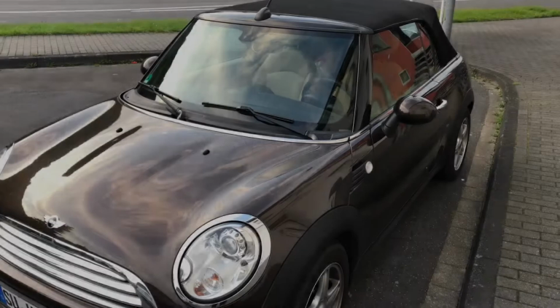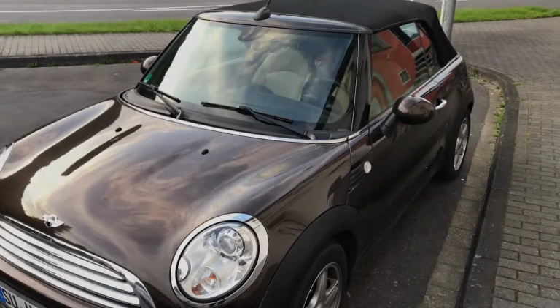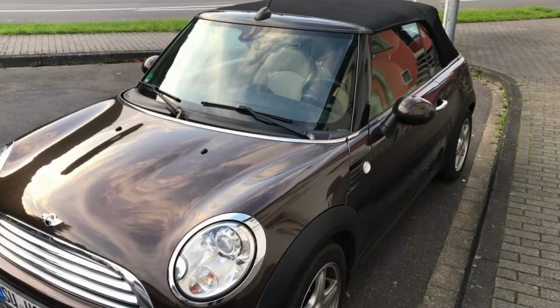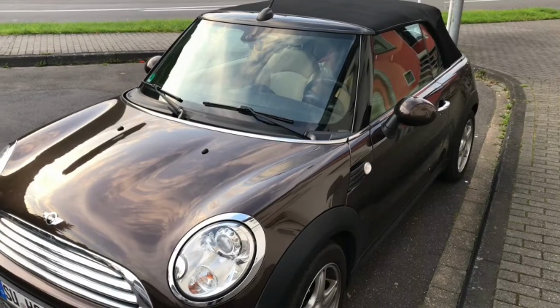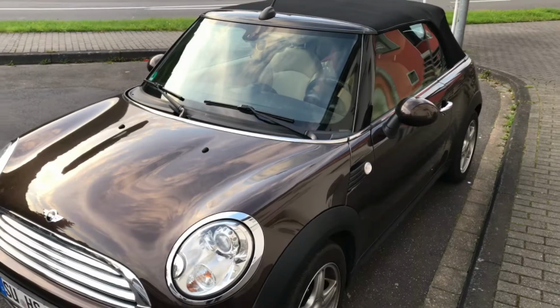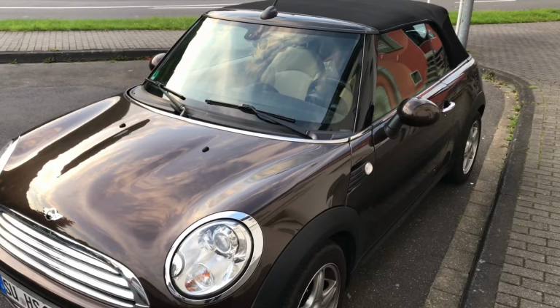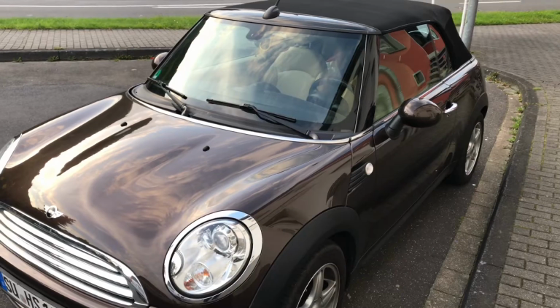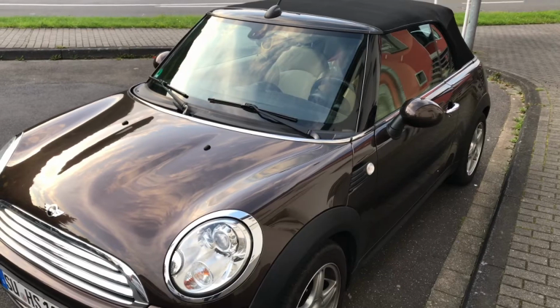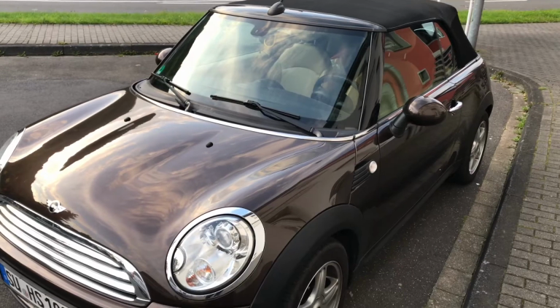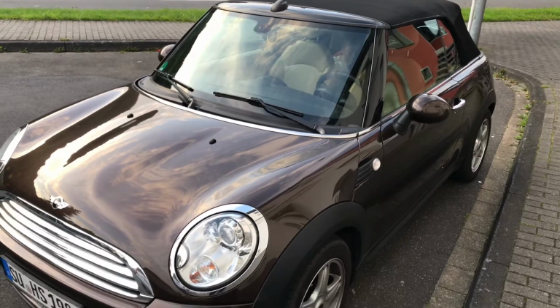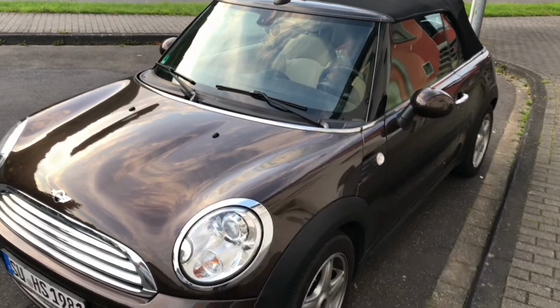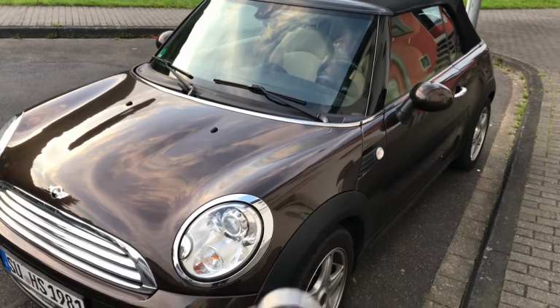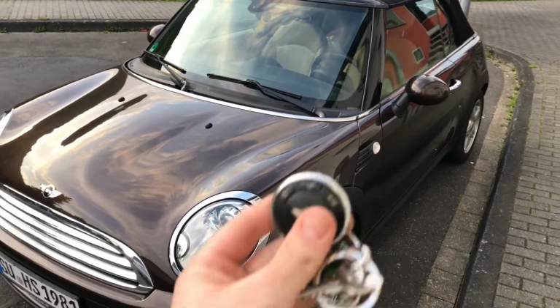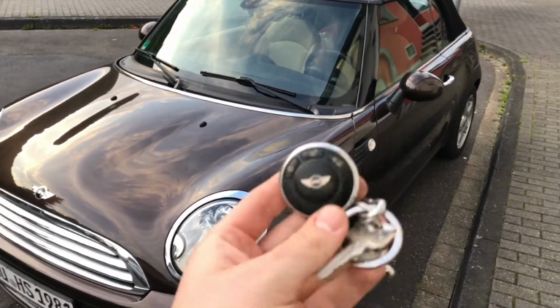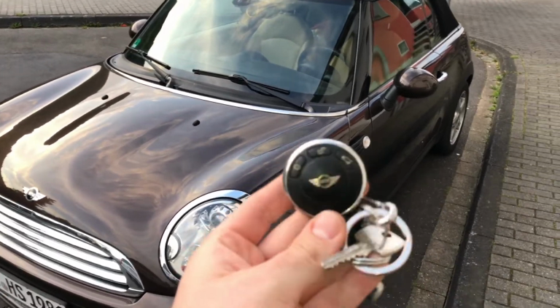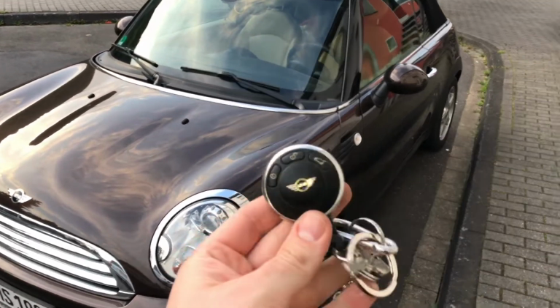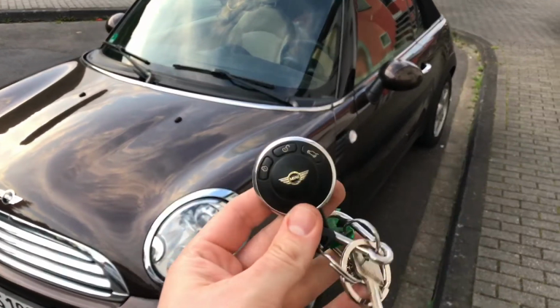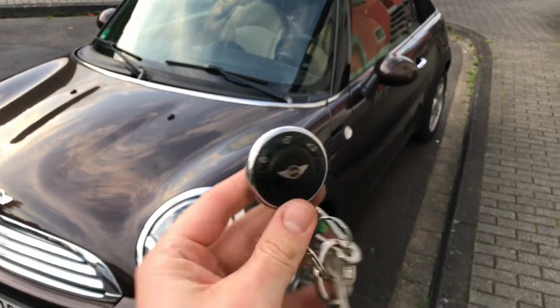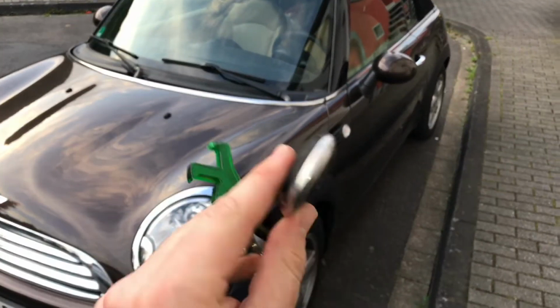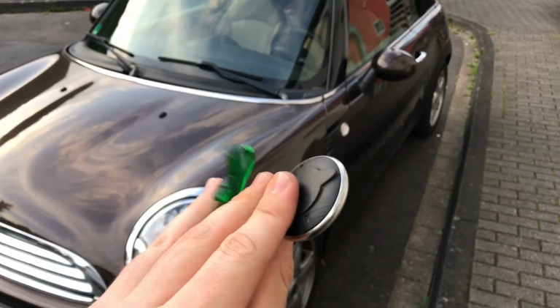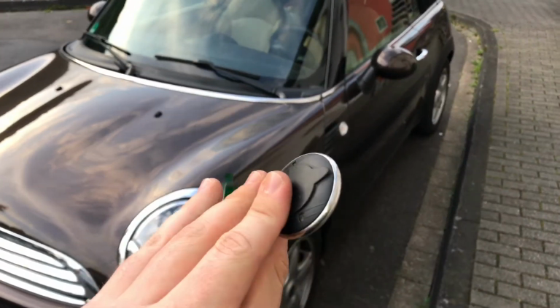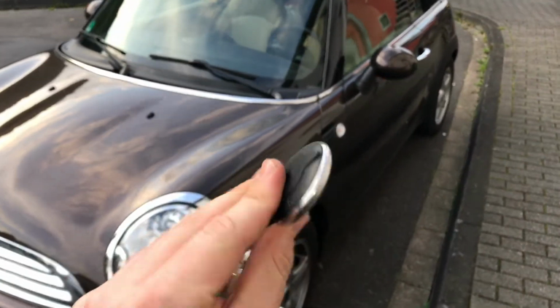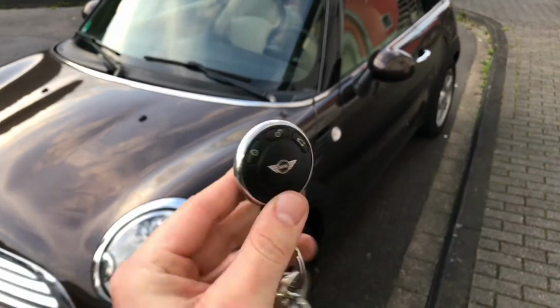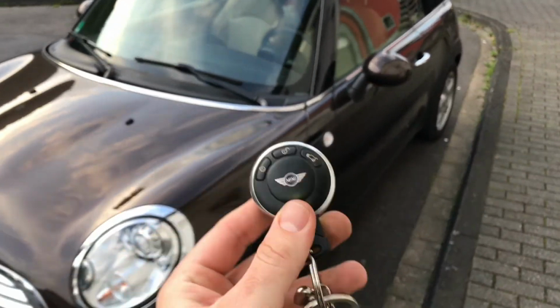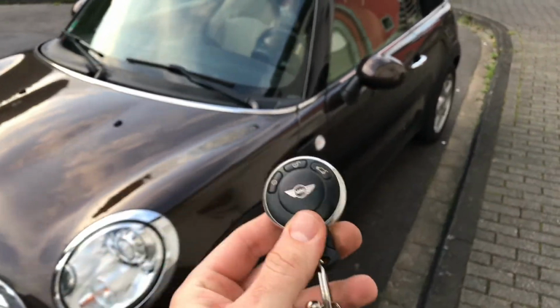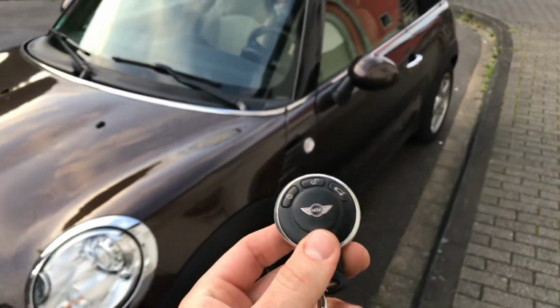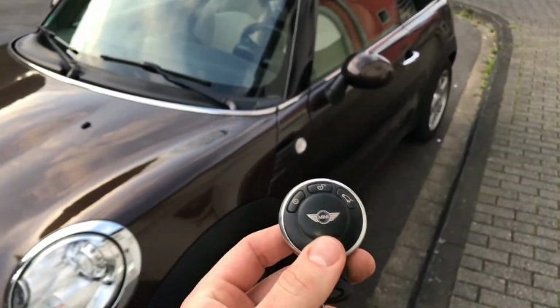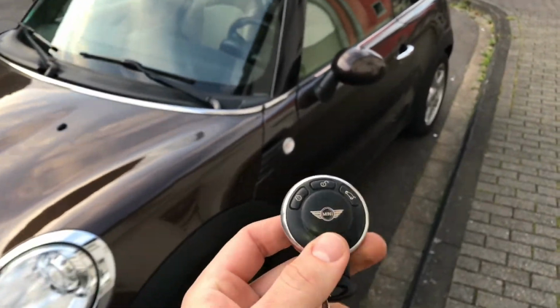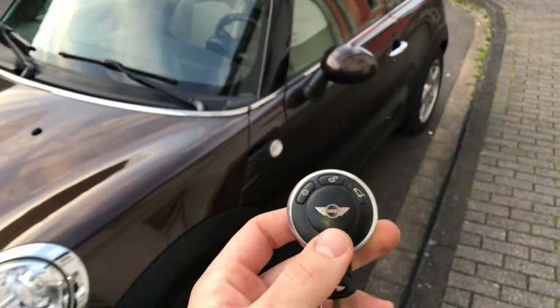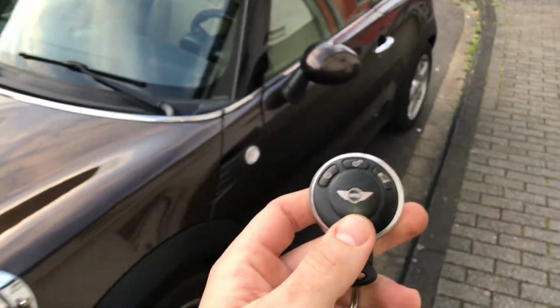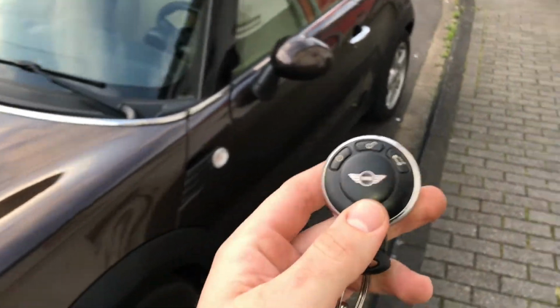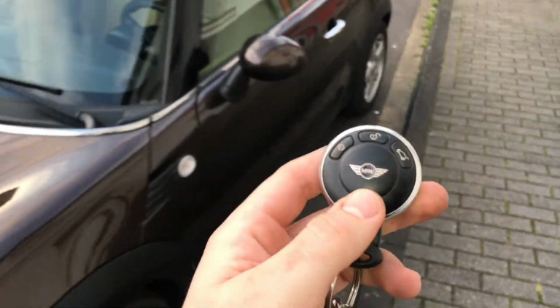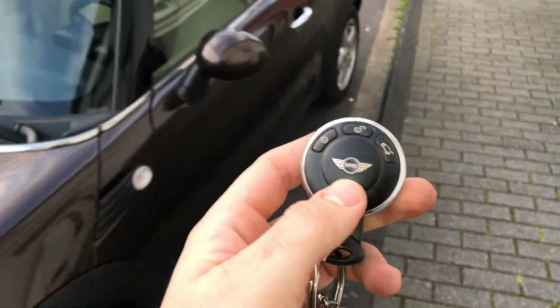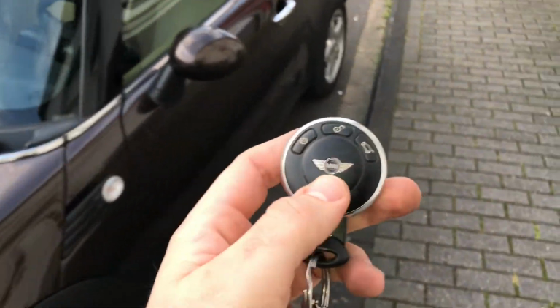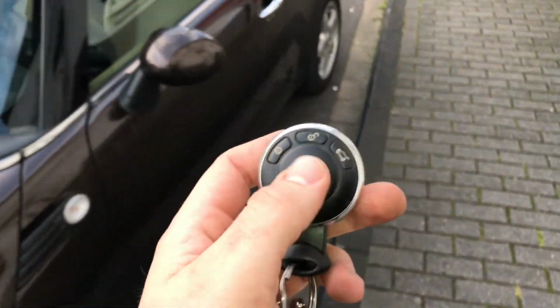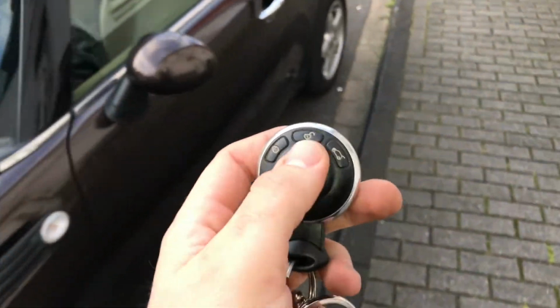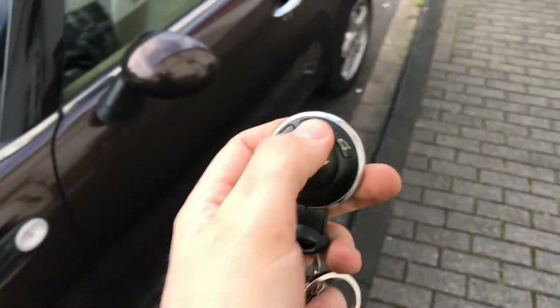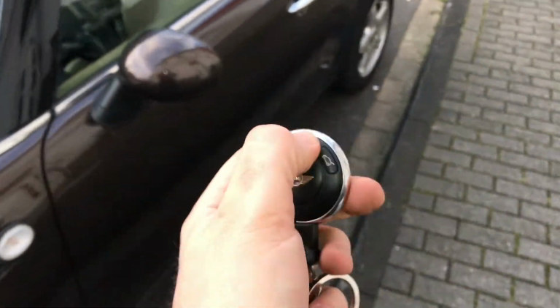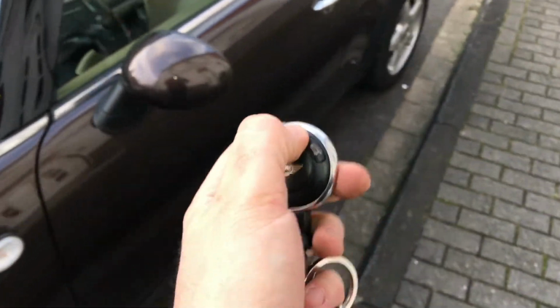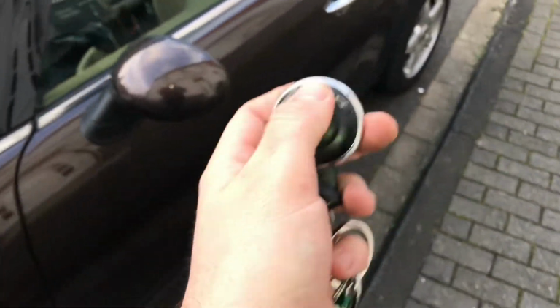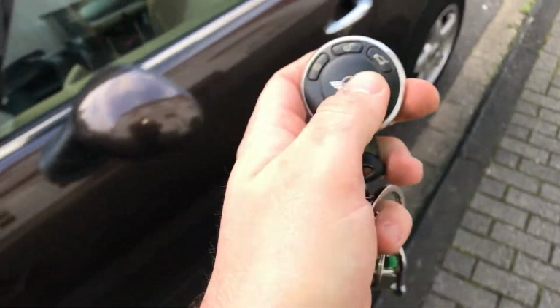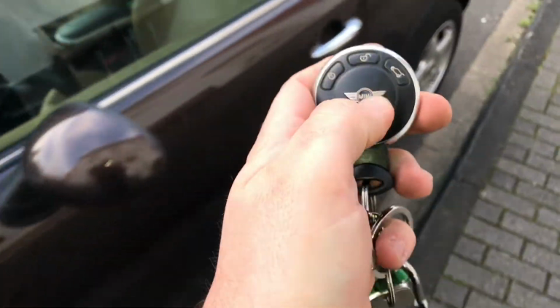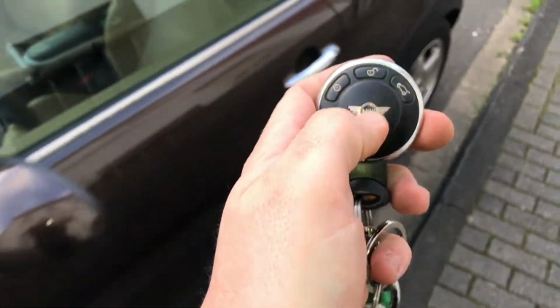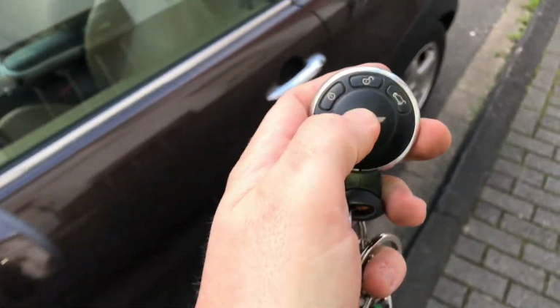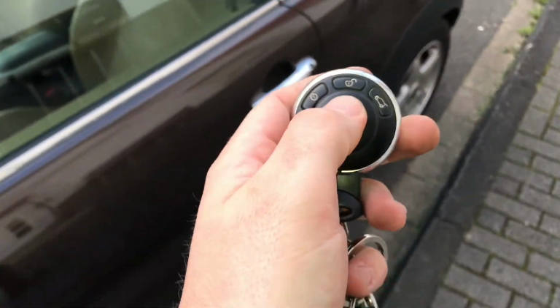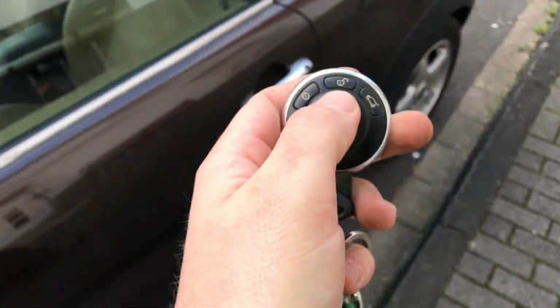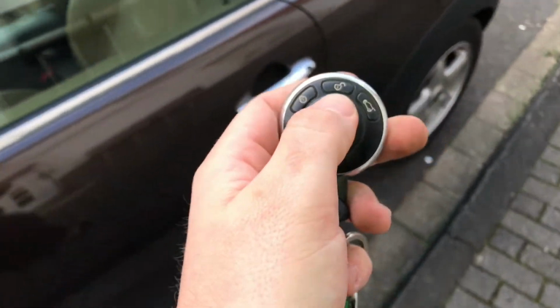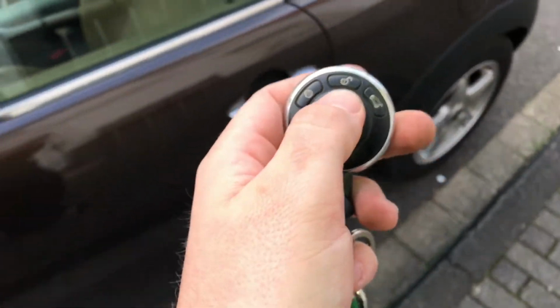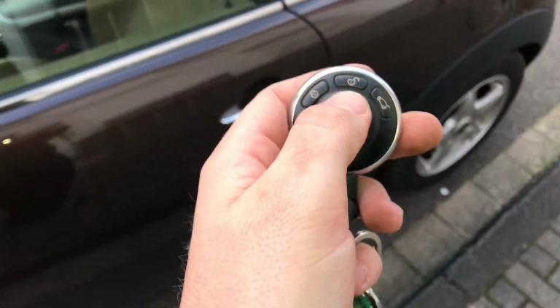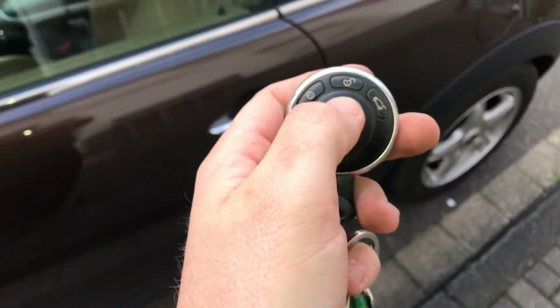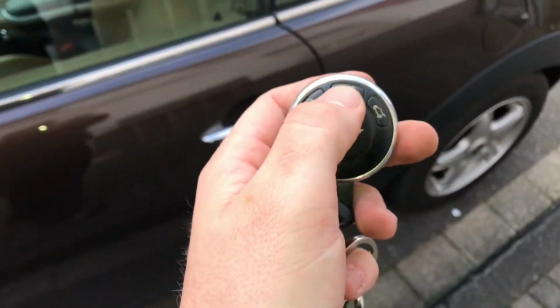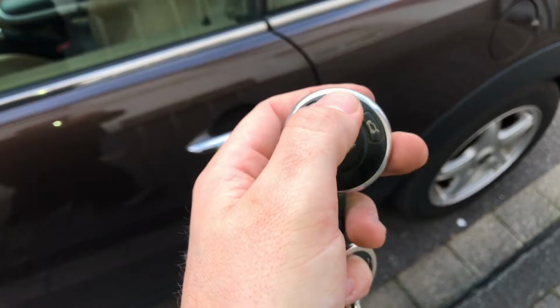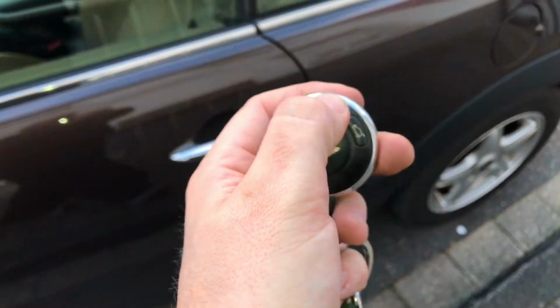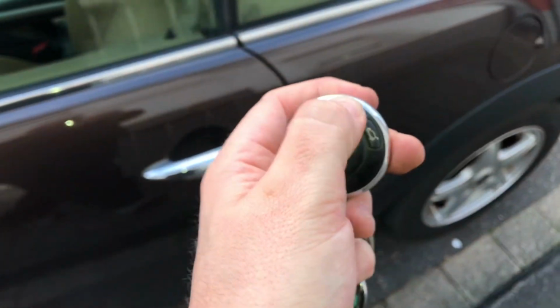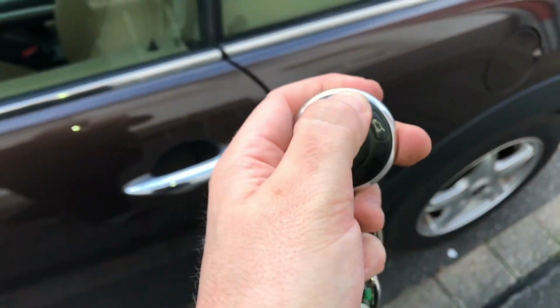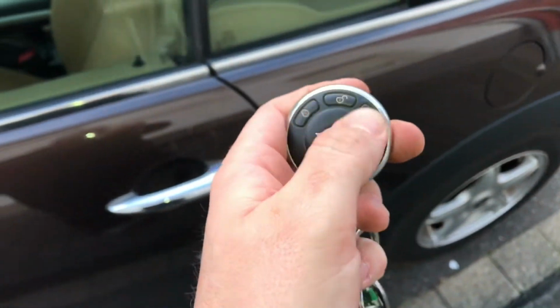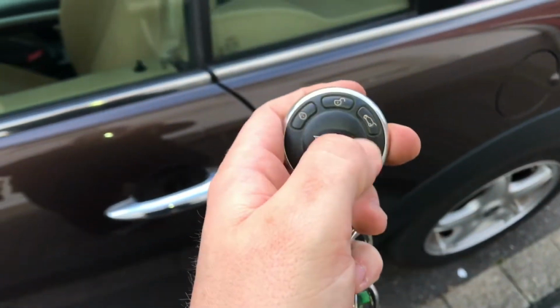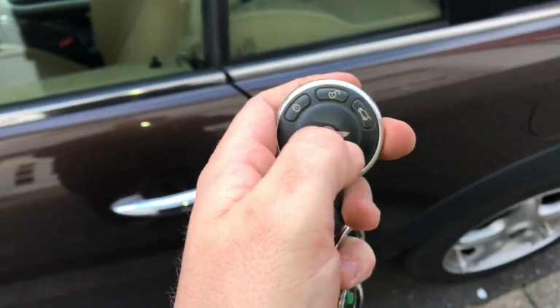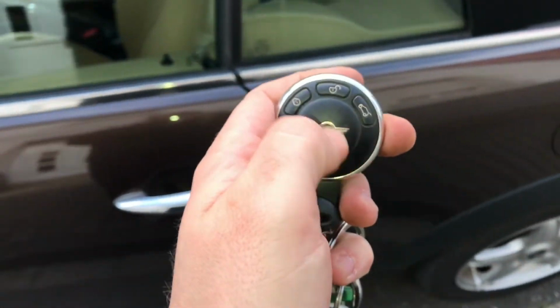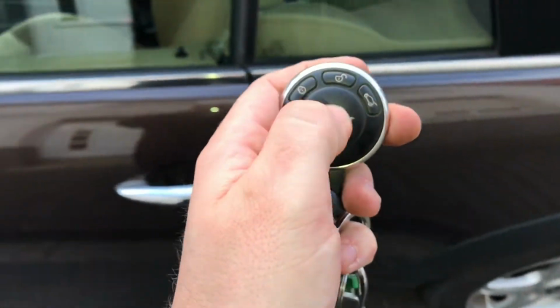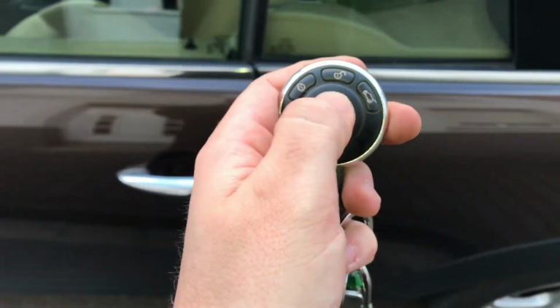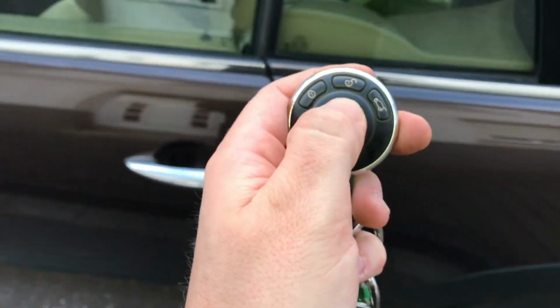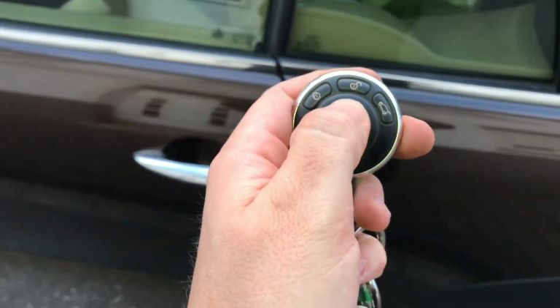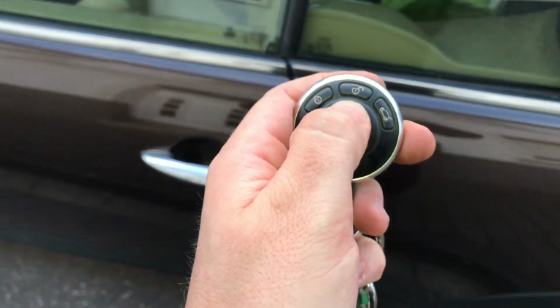Hello, hello! Today I'm going to show you how to start your engine of a Mini Cooper.